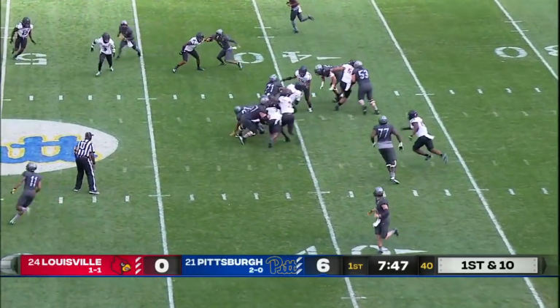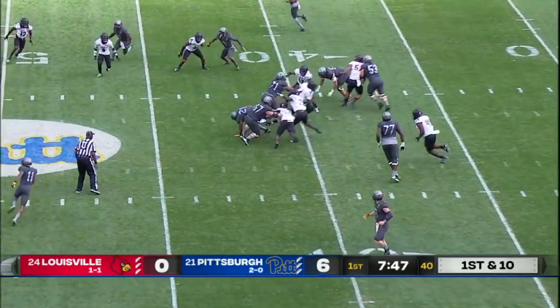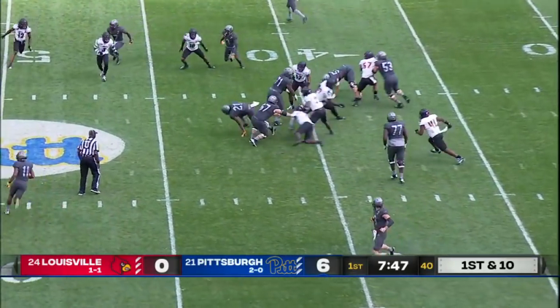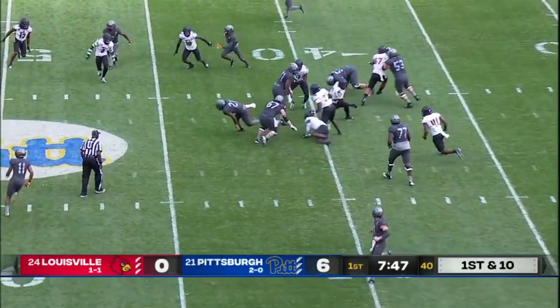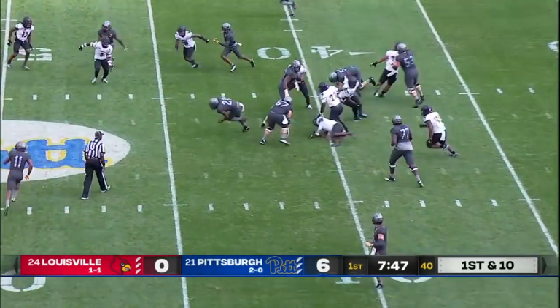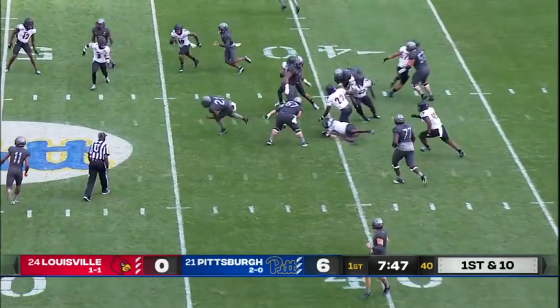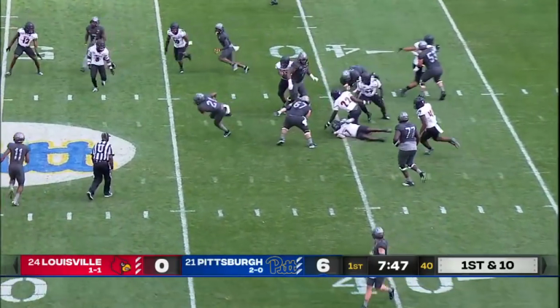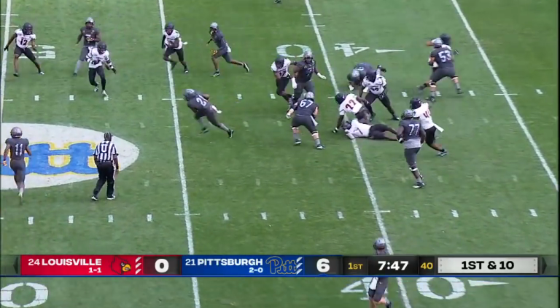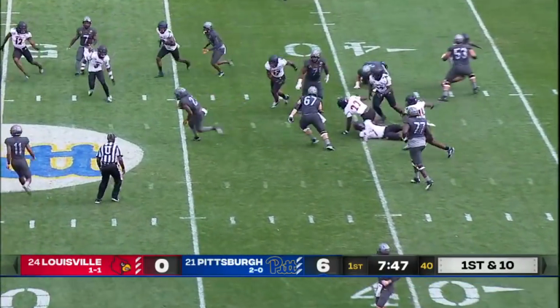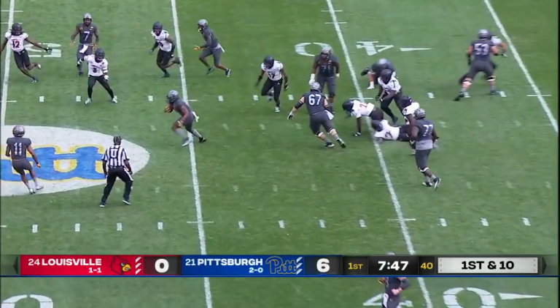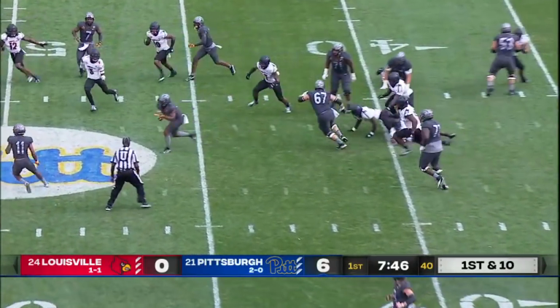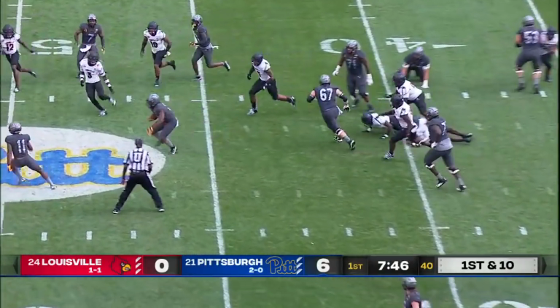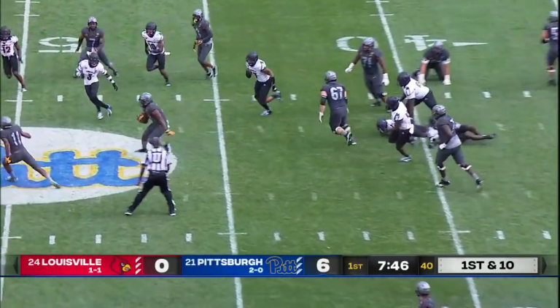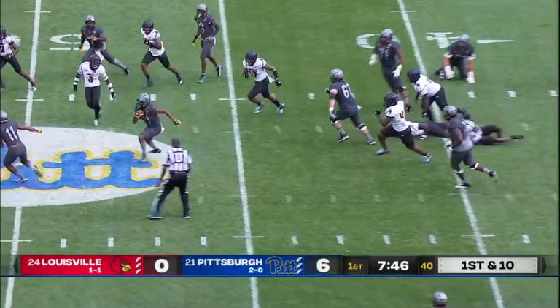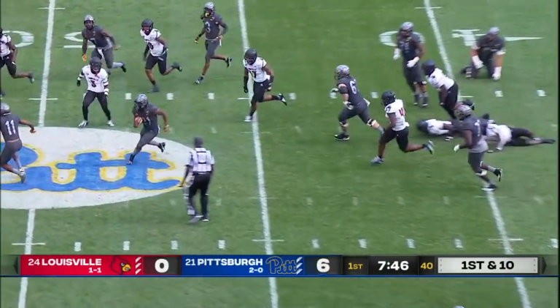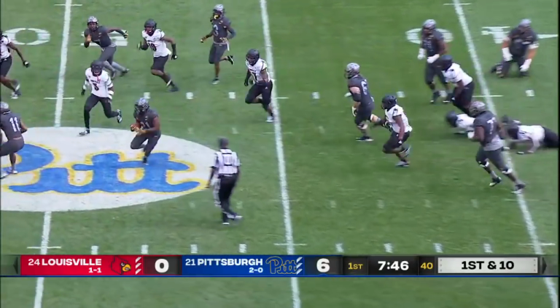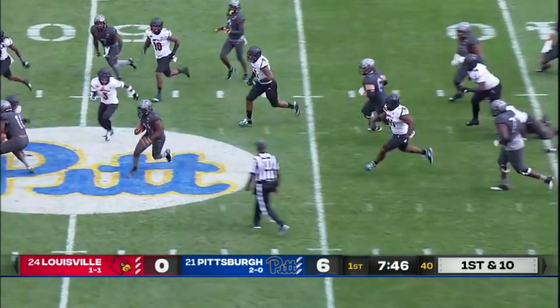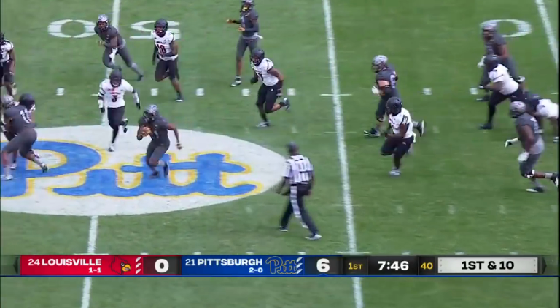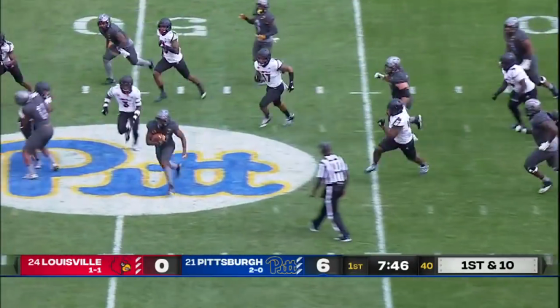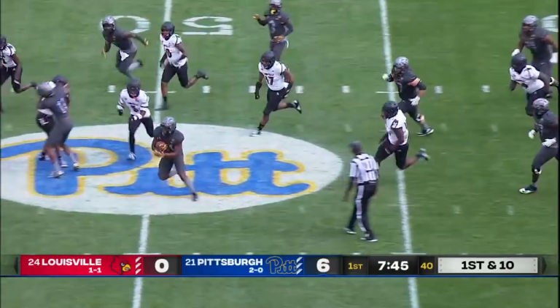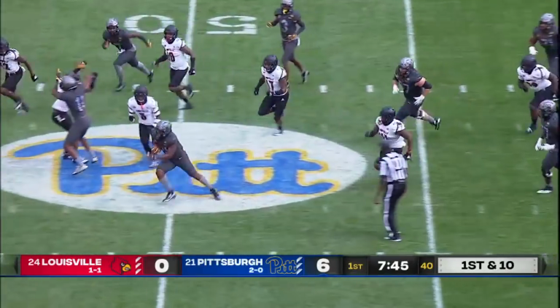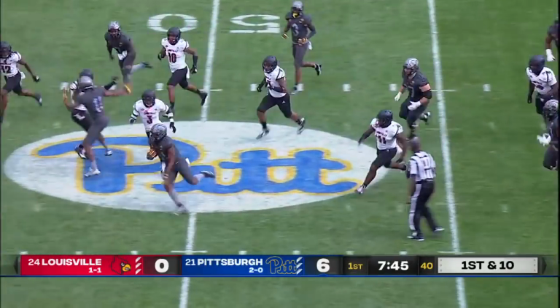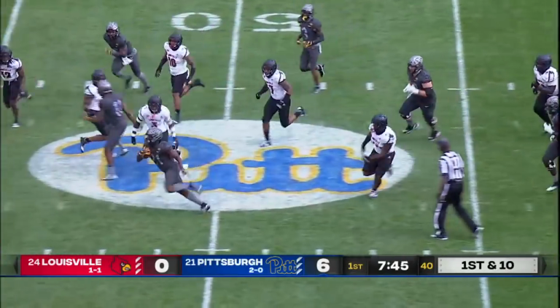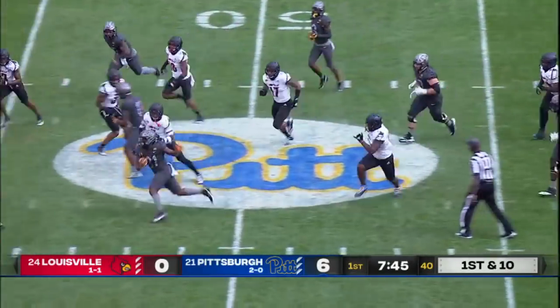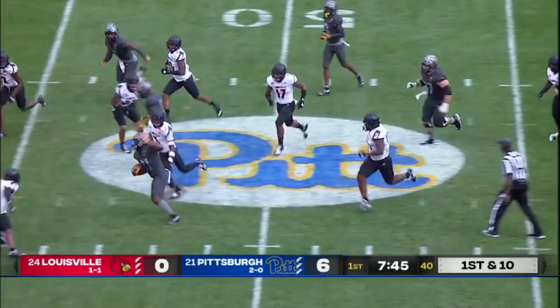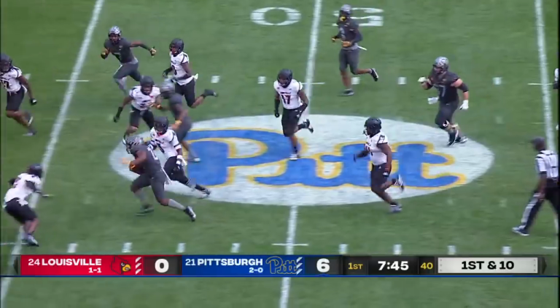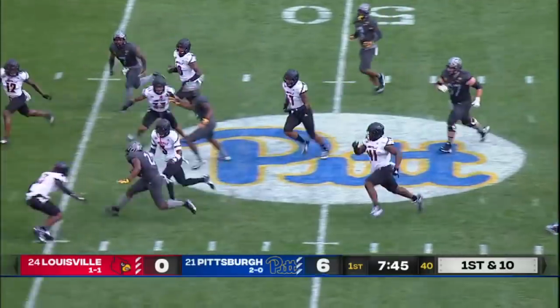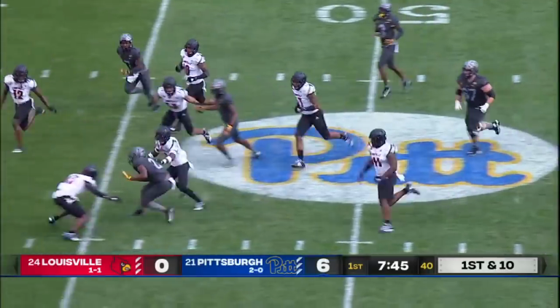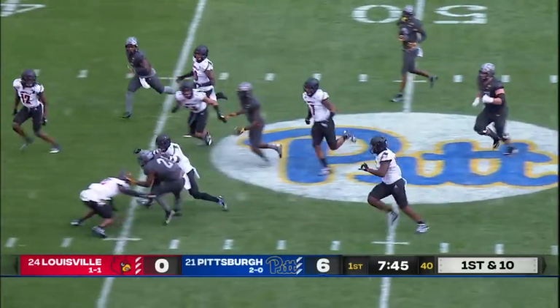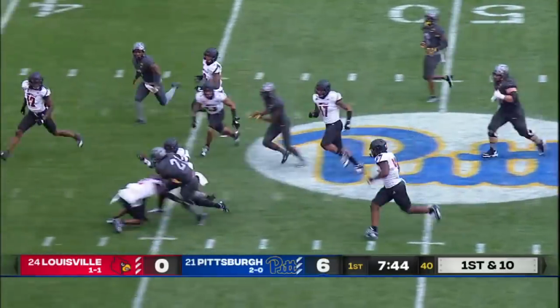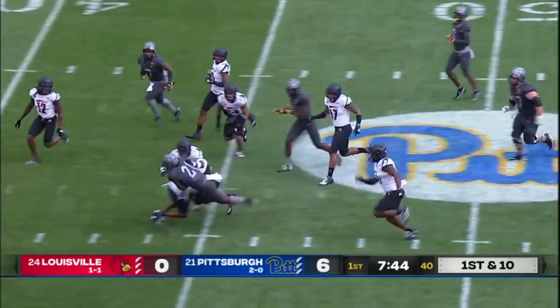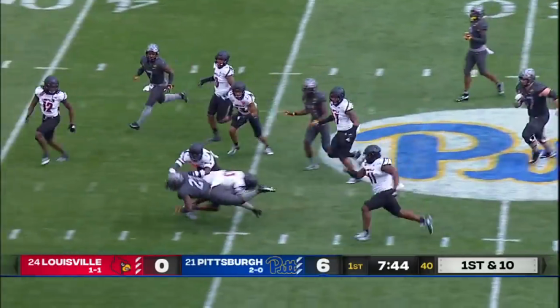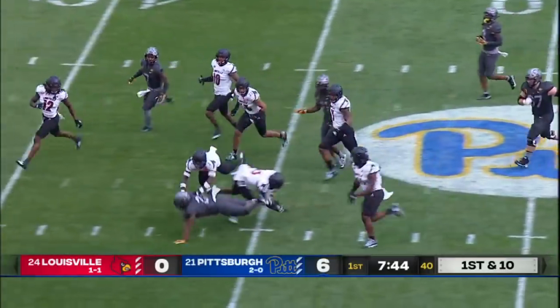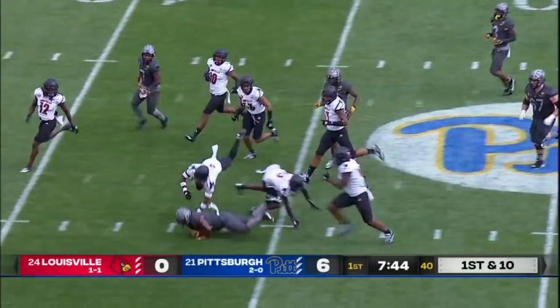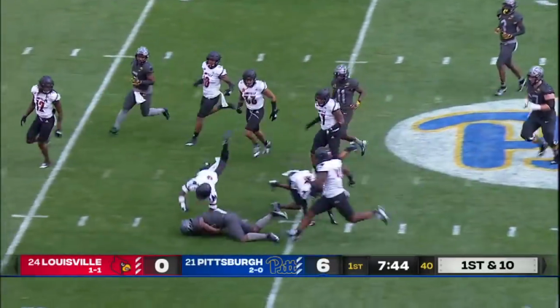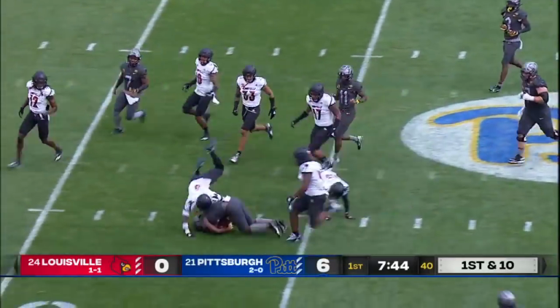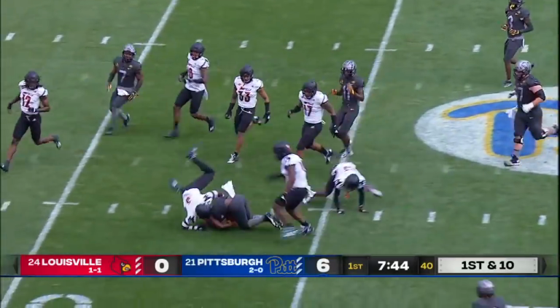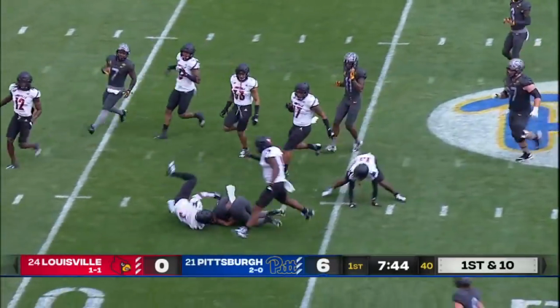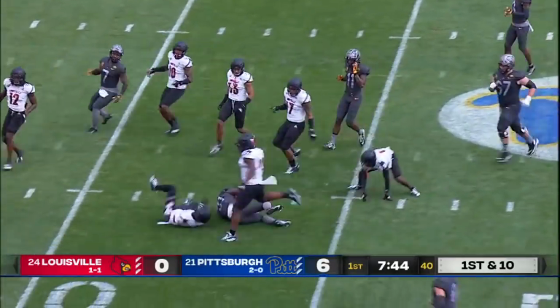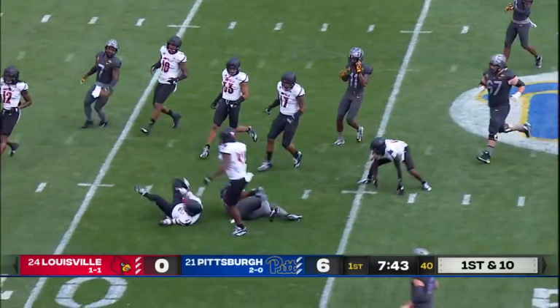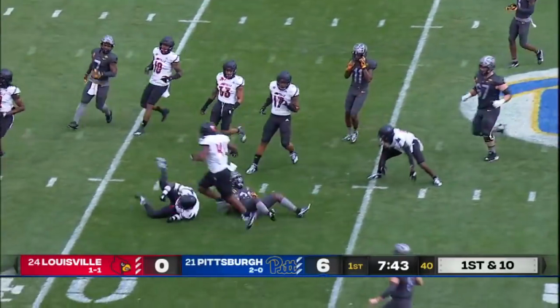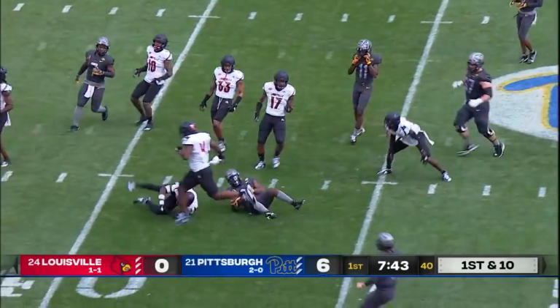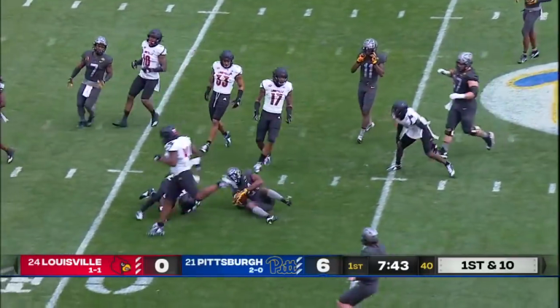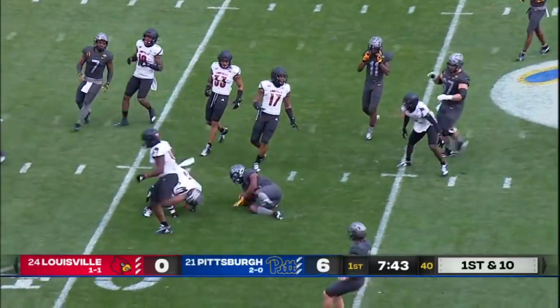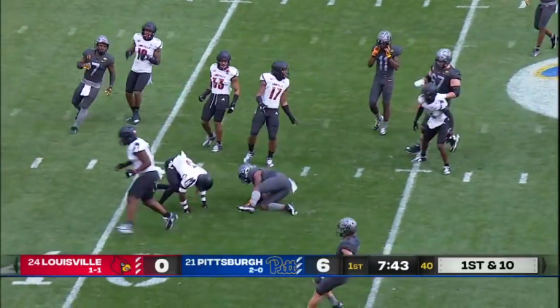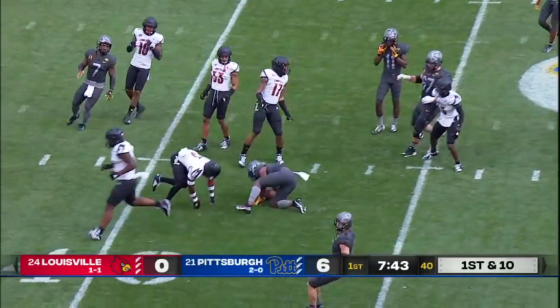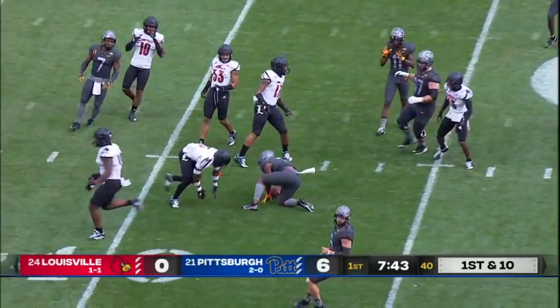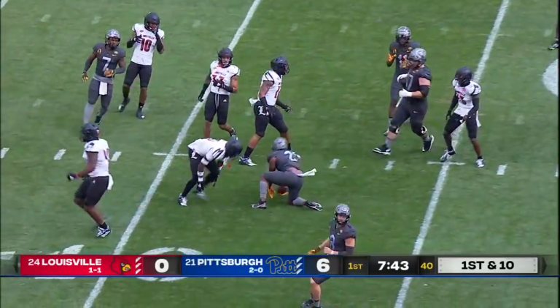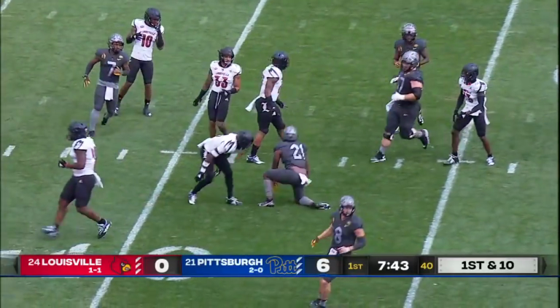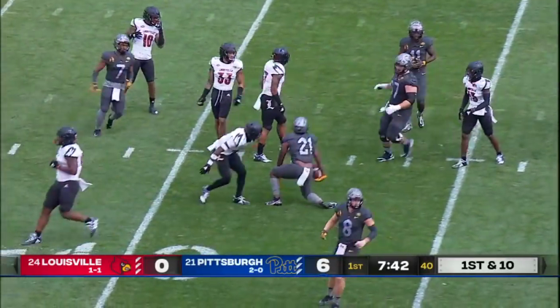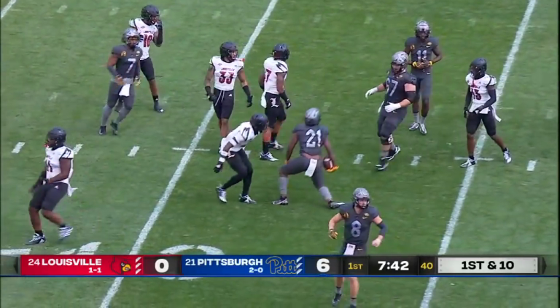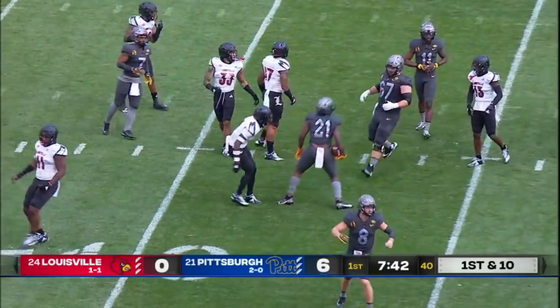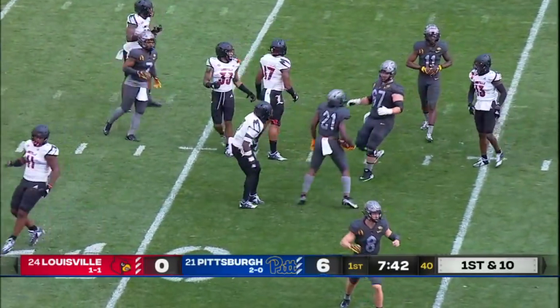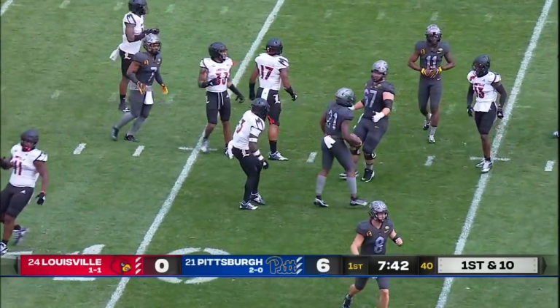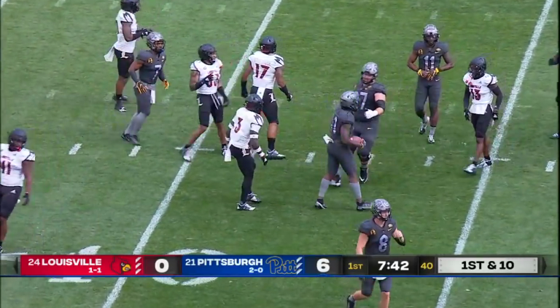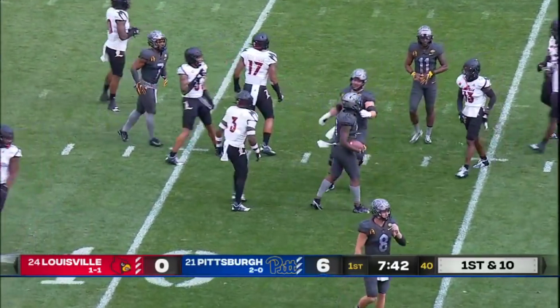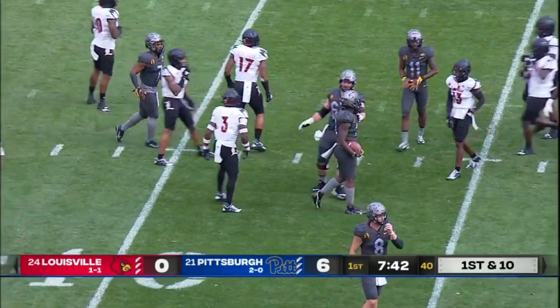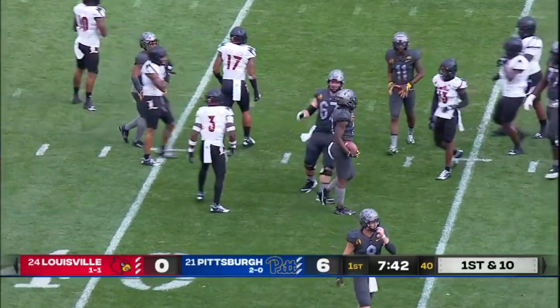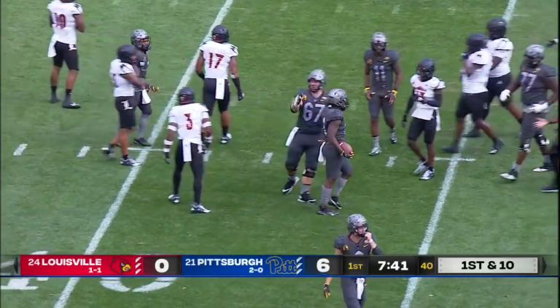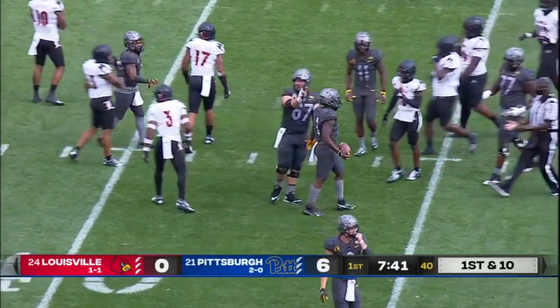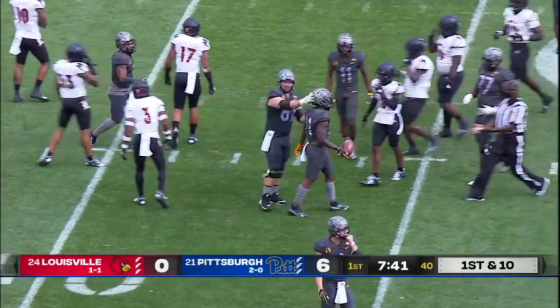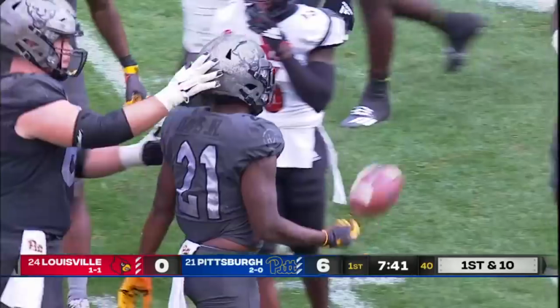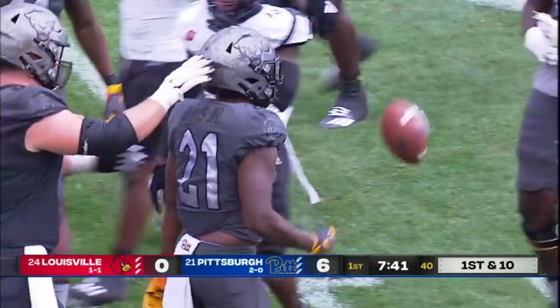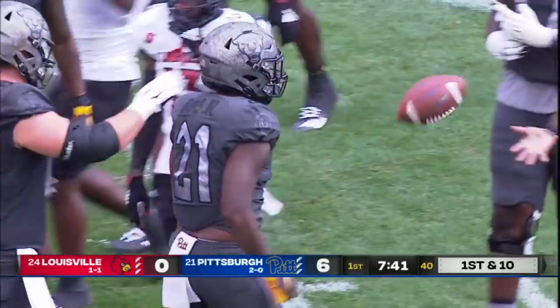This is A.J. Davis stepping through one tackle, make it two, and 17 yards and a first down.